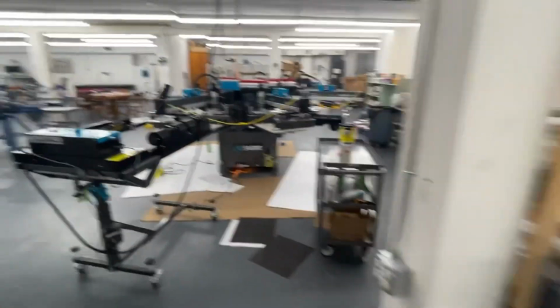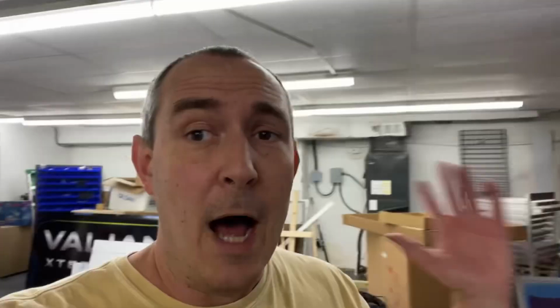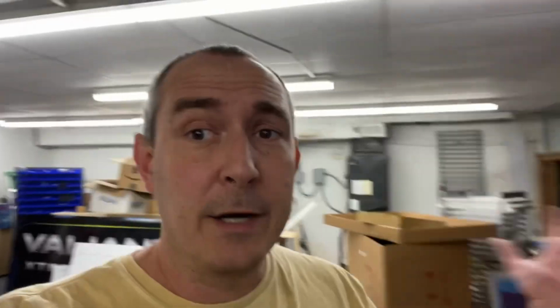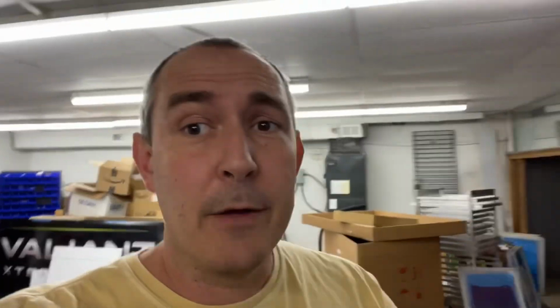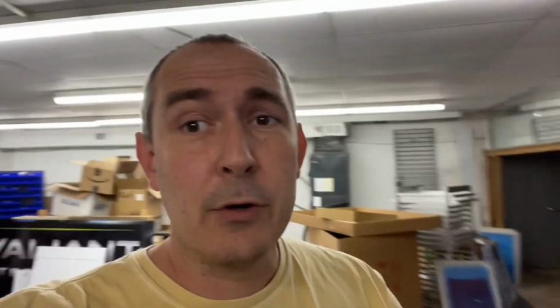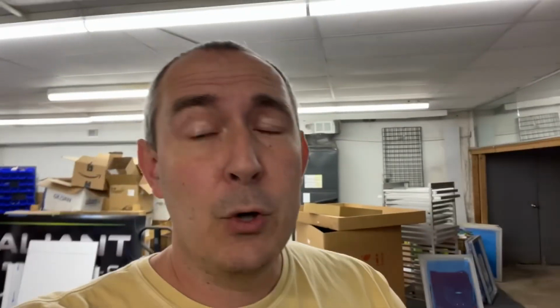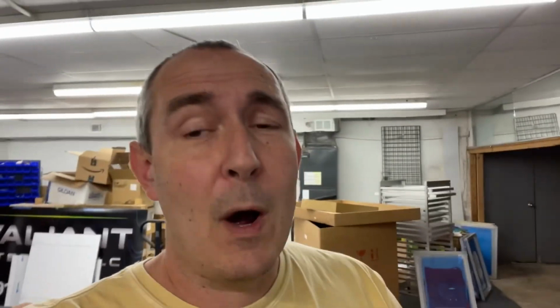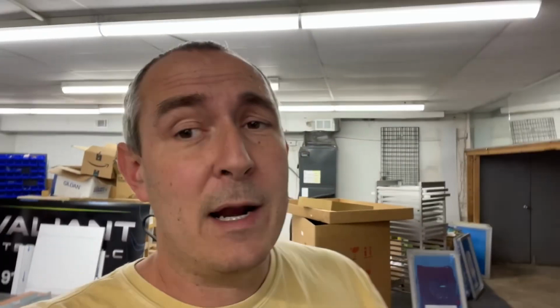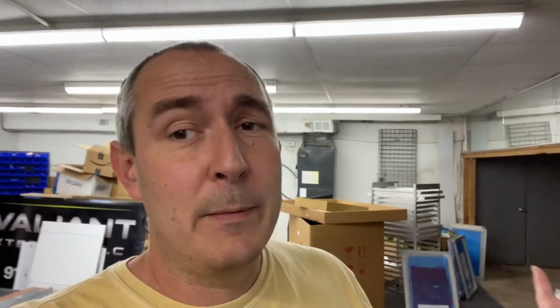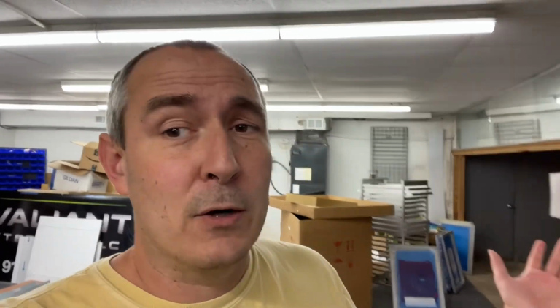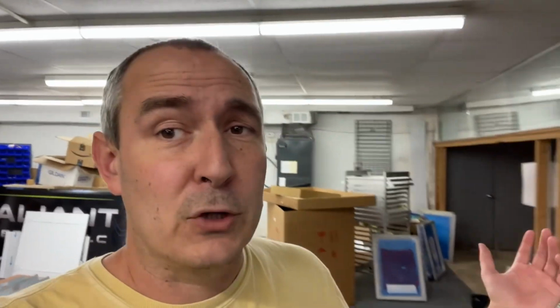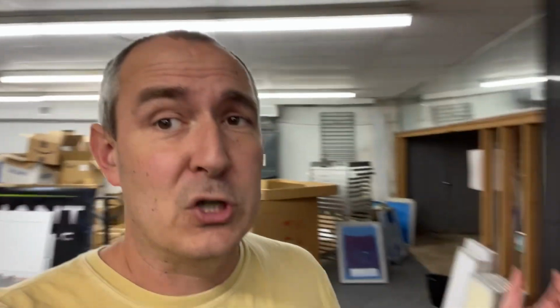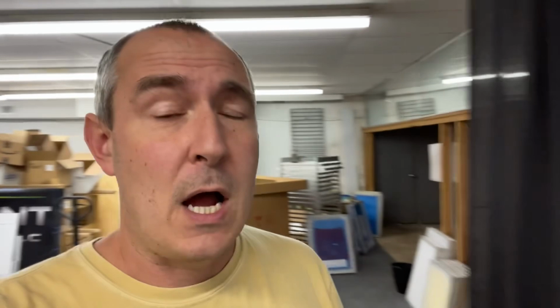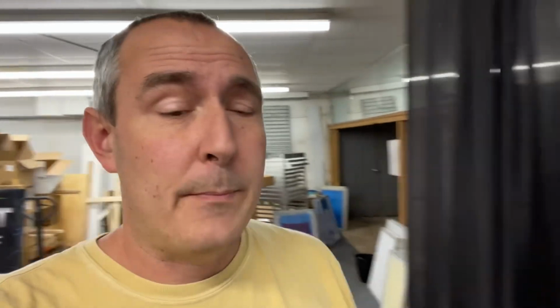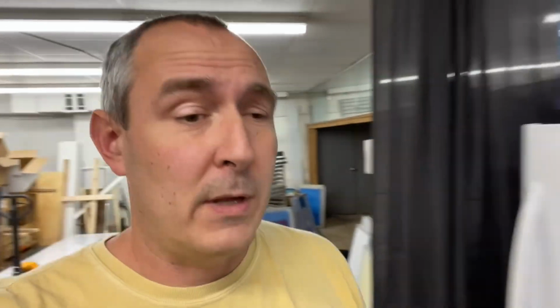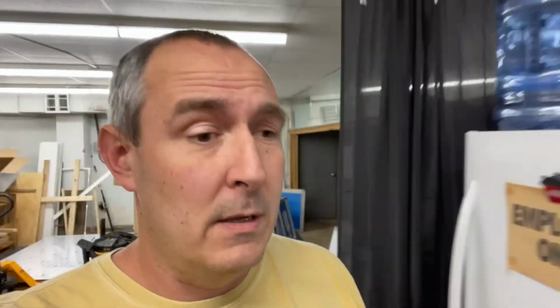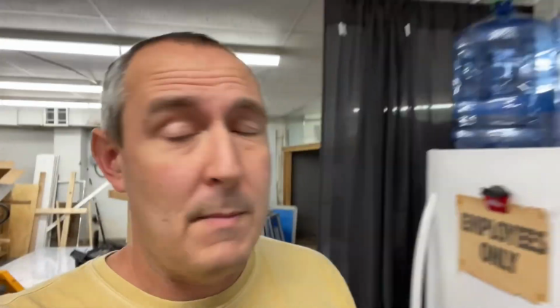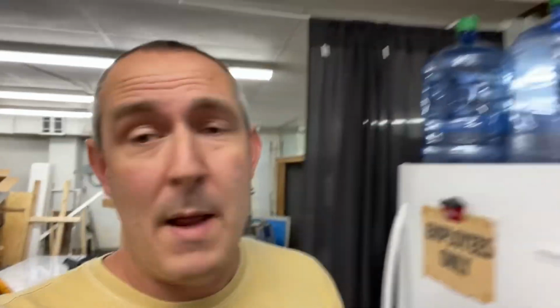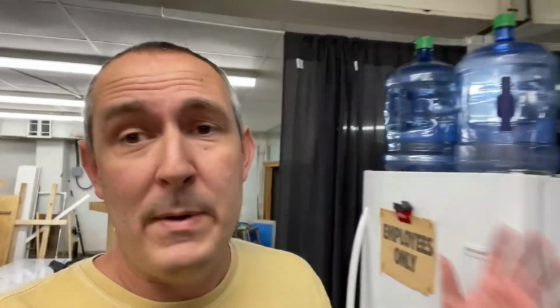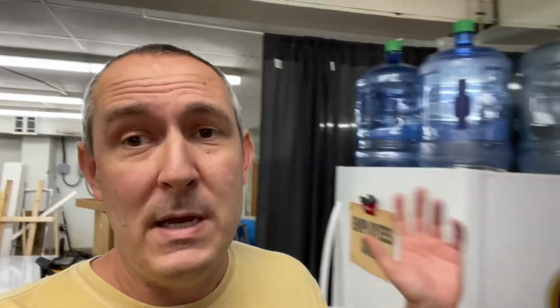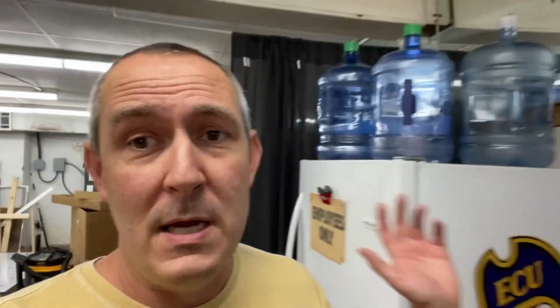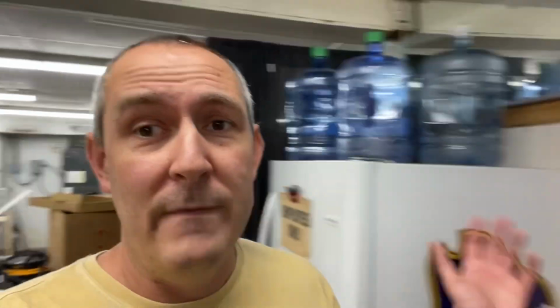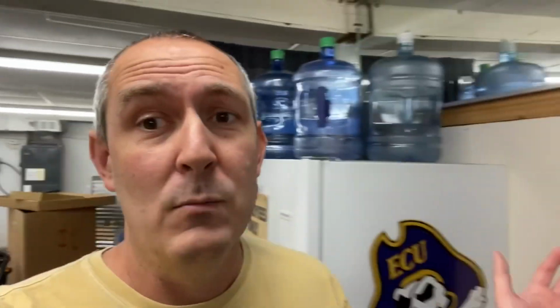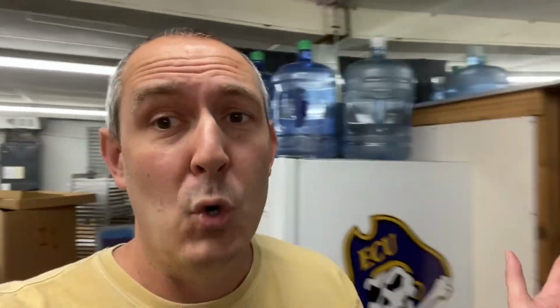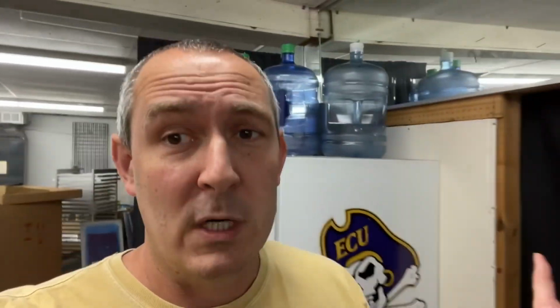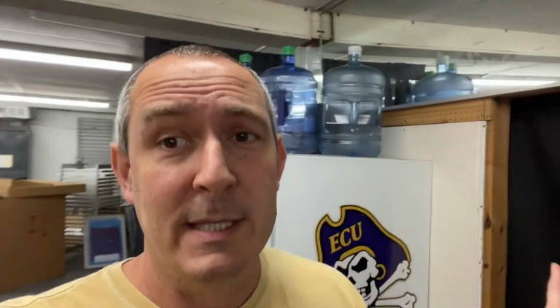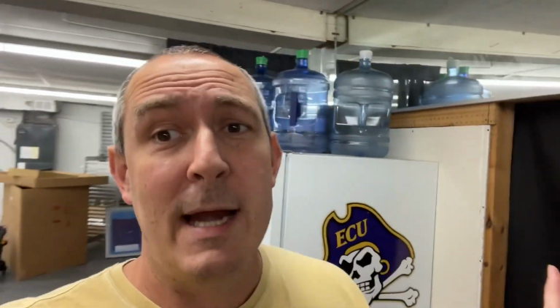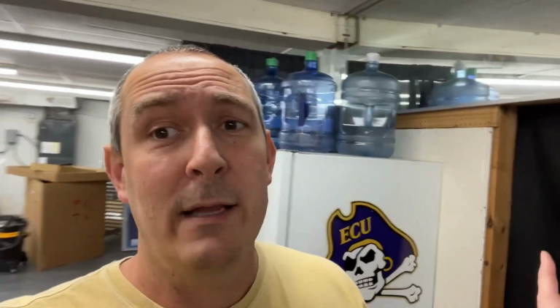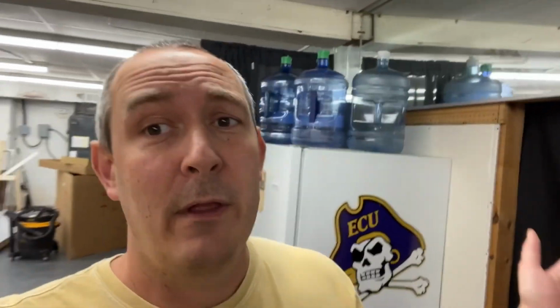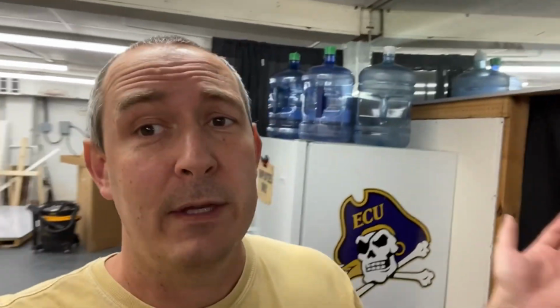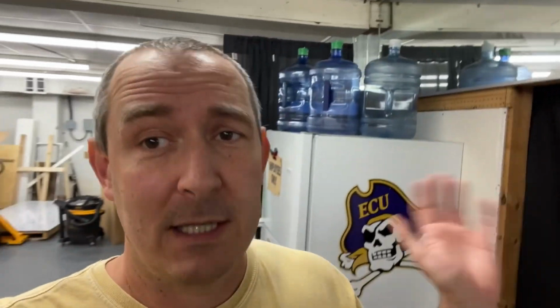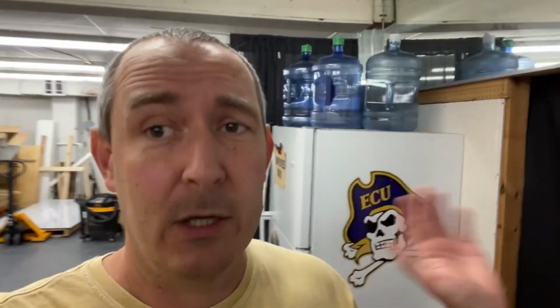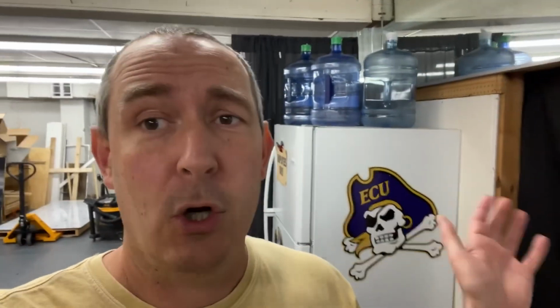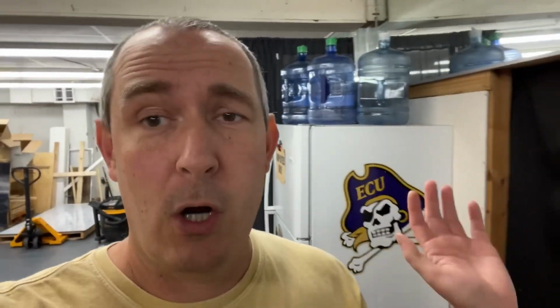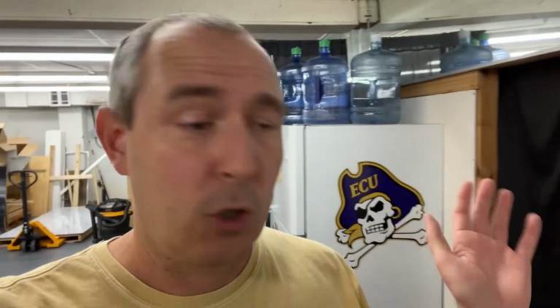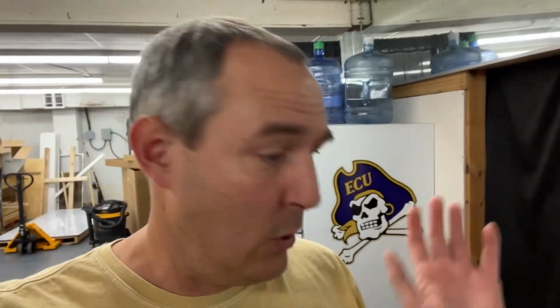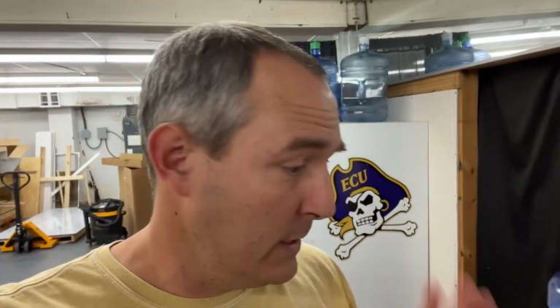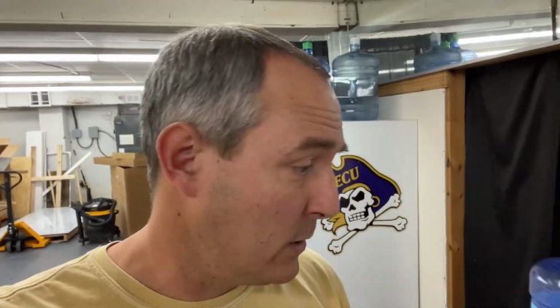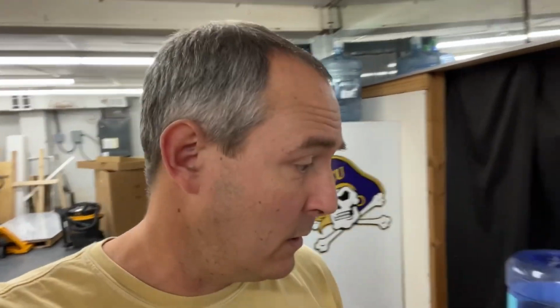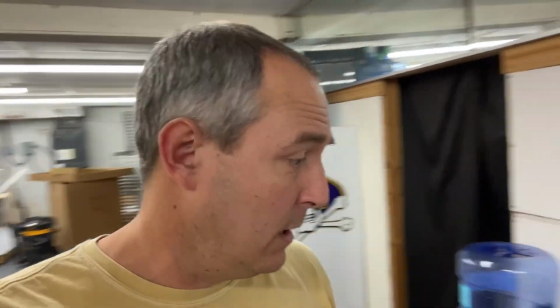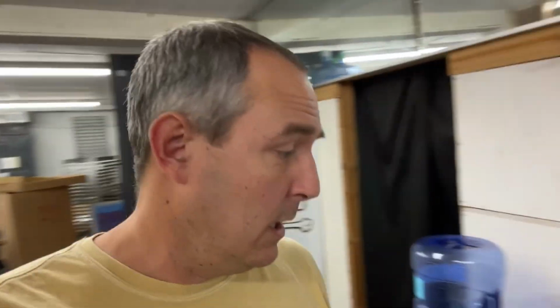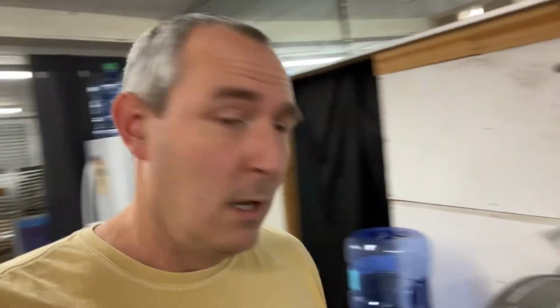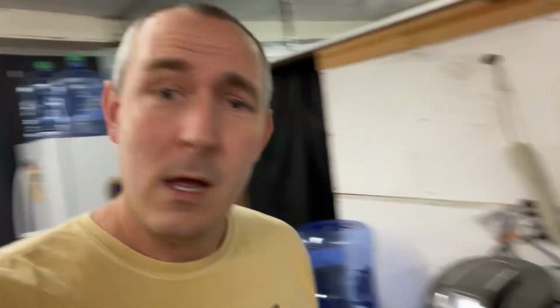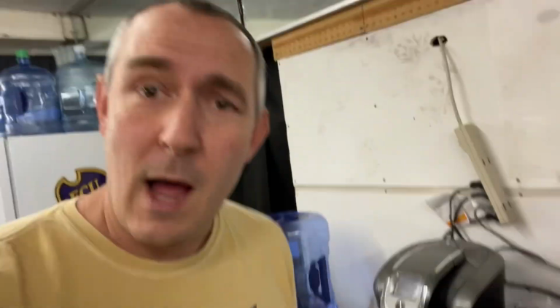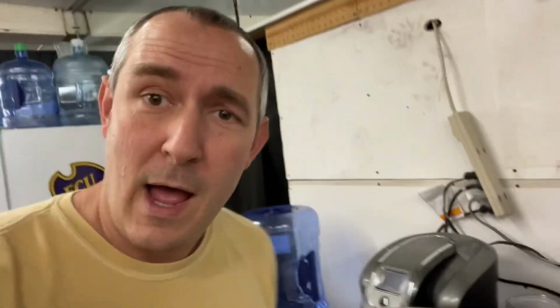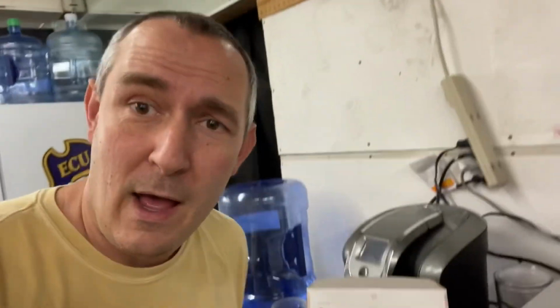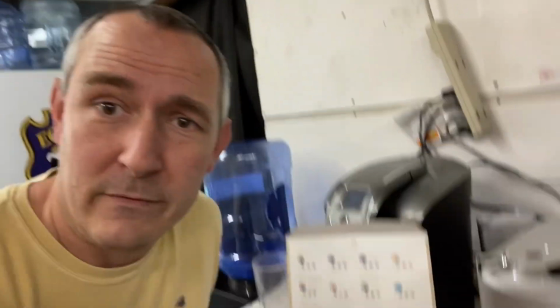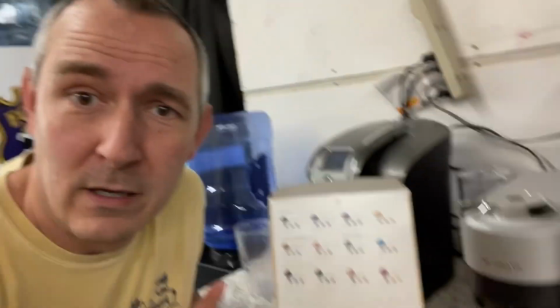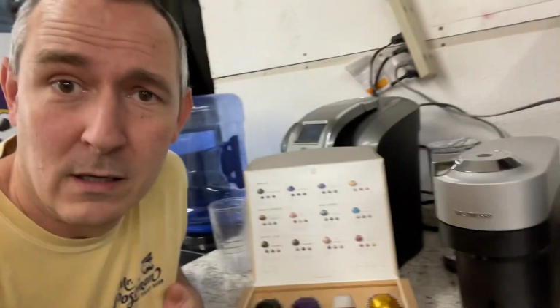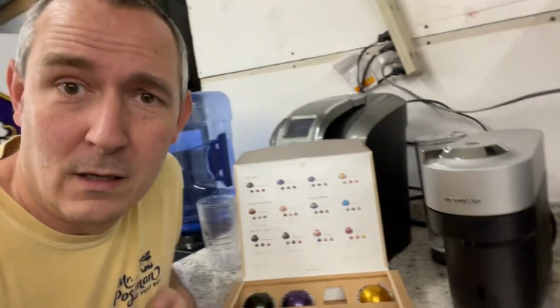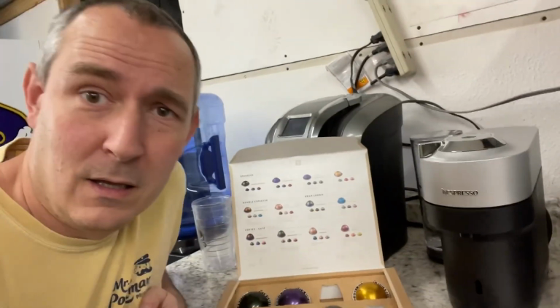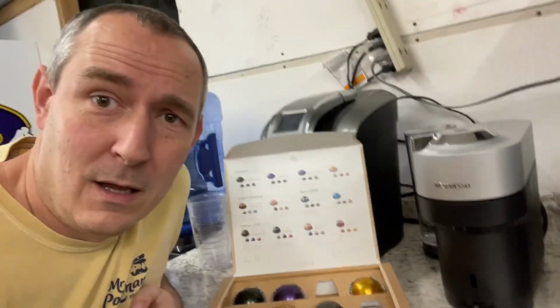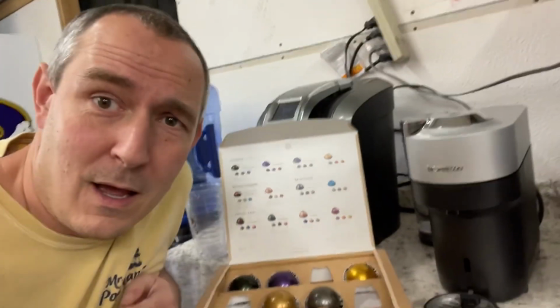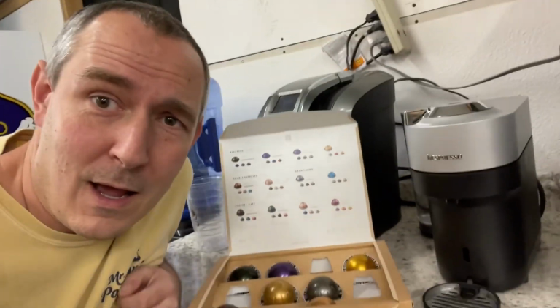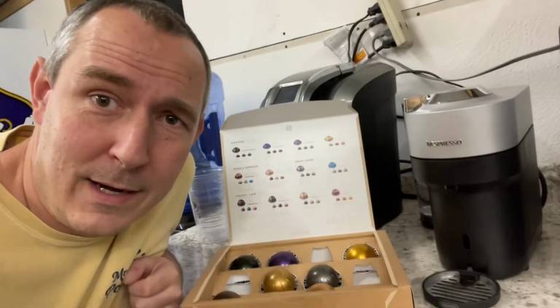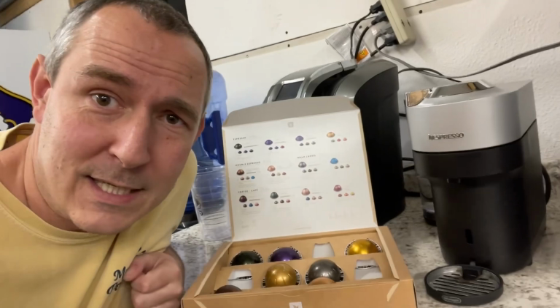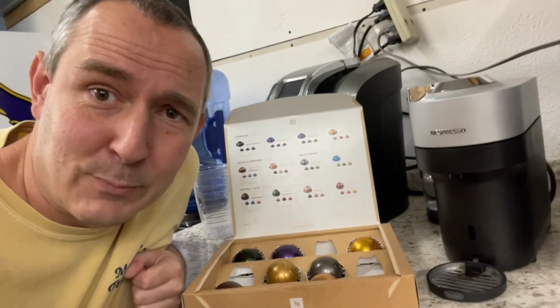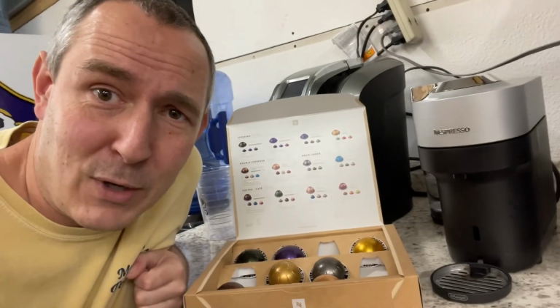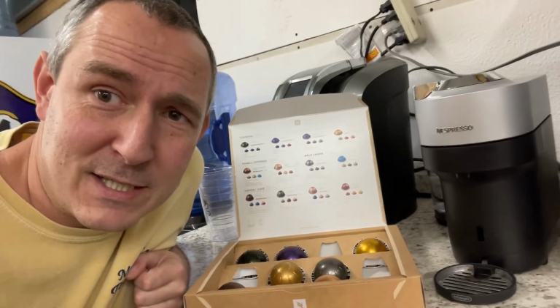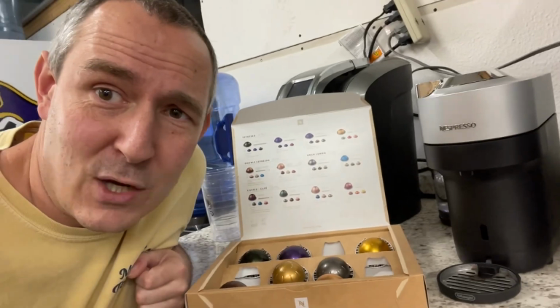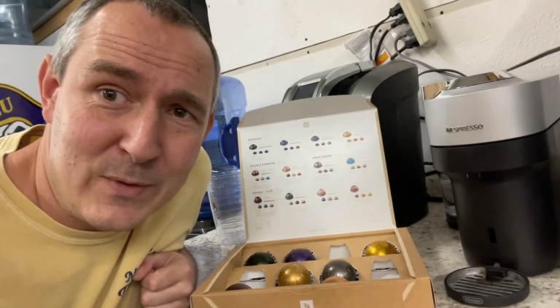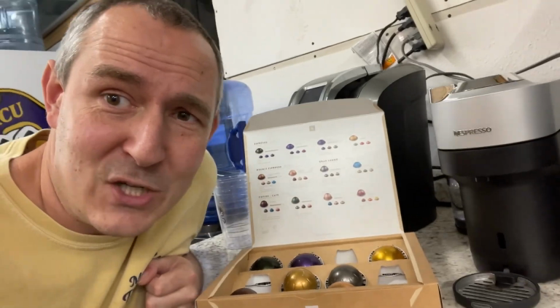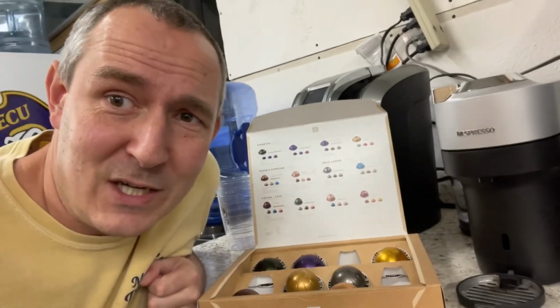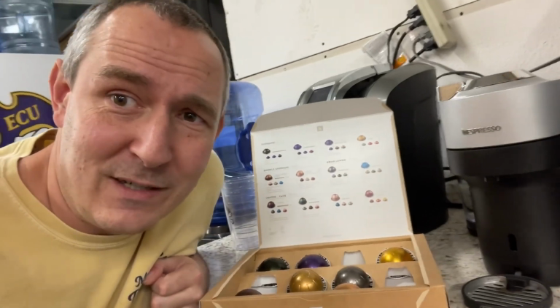Another new item here at the shop — it might be even more exciting than the slitter cutter creaser. I have a Nespresso machine.